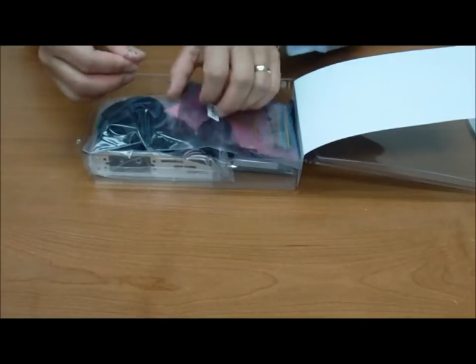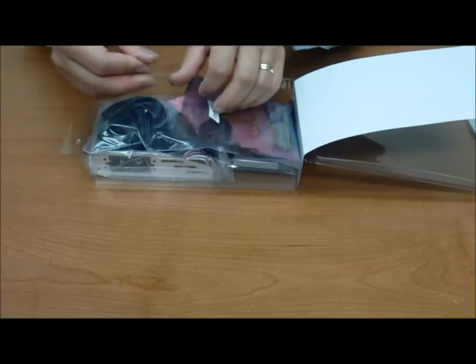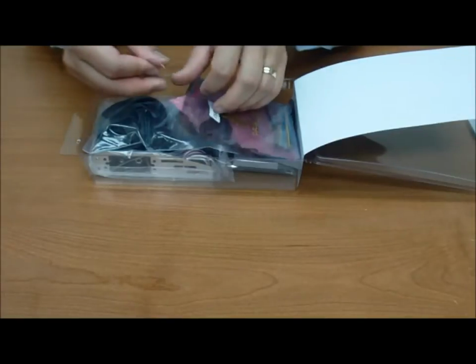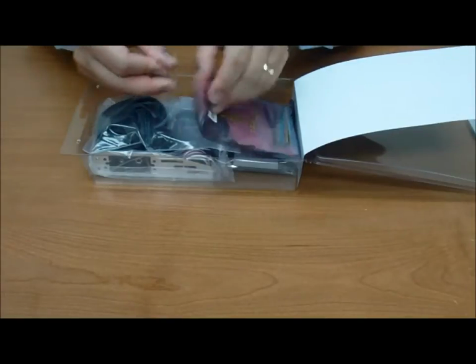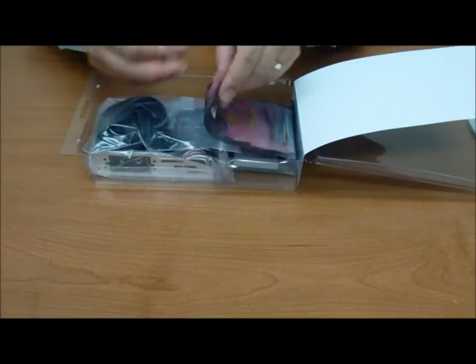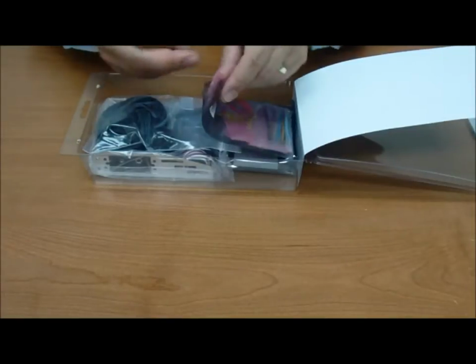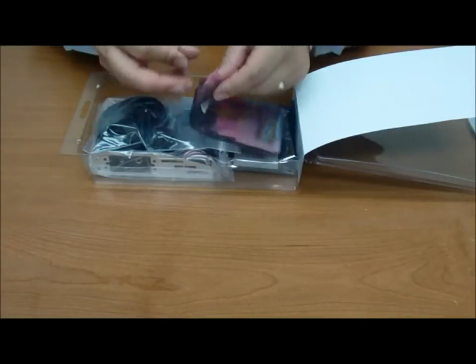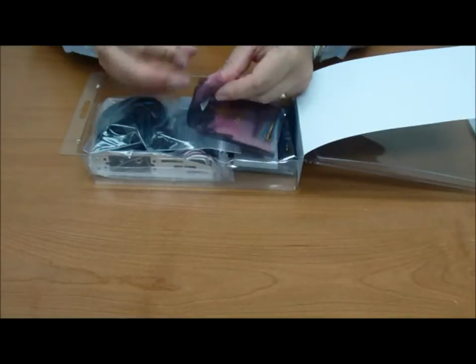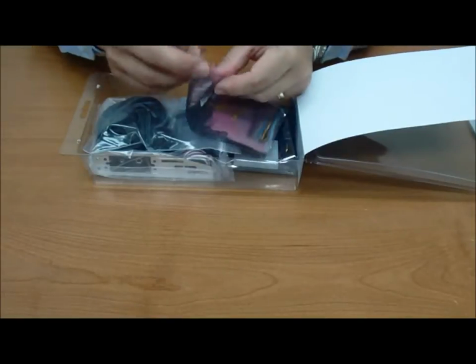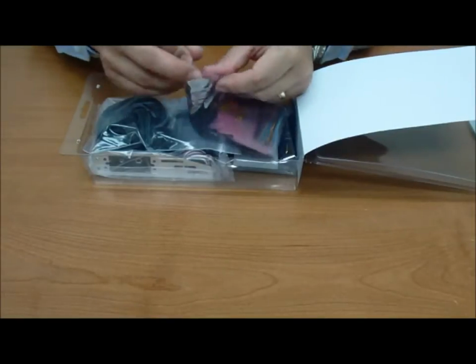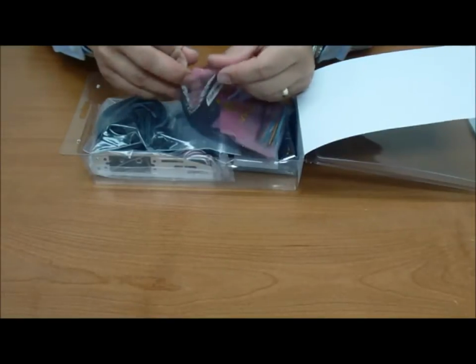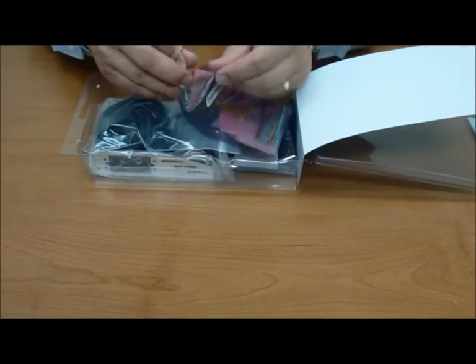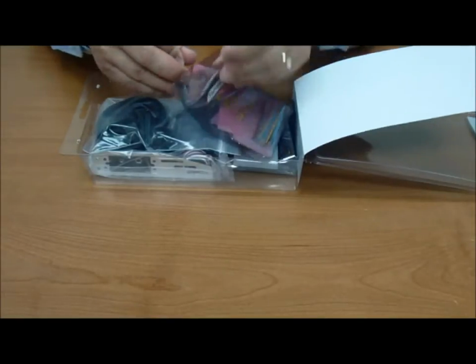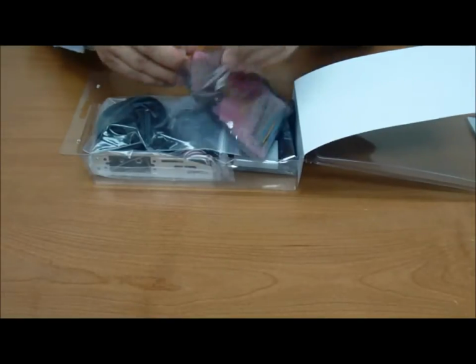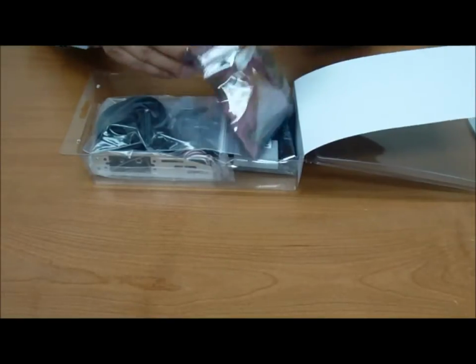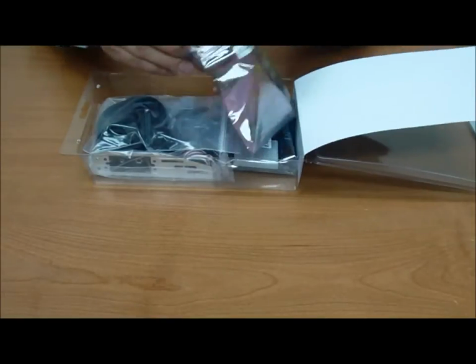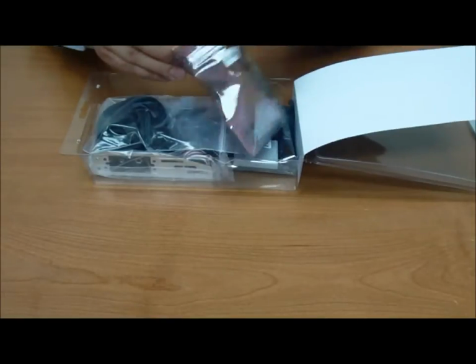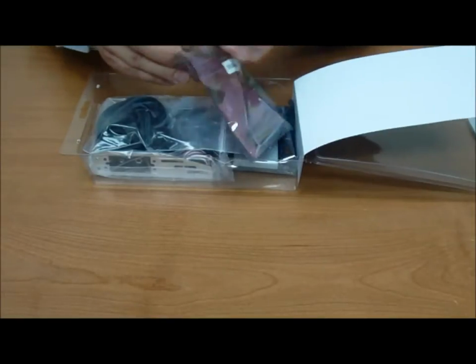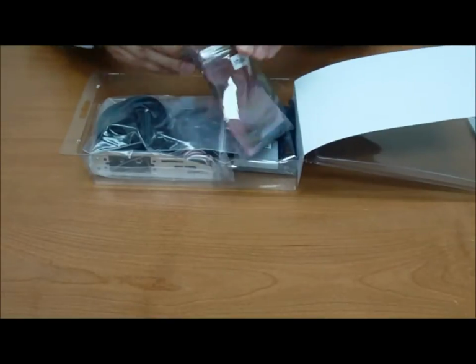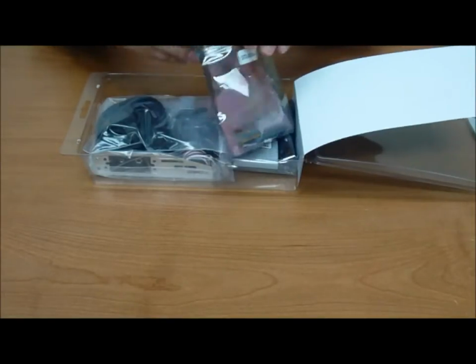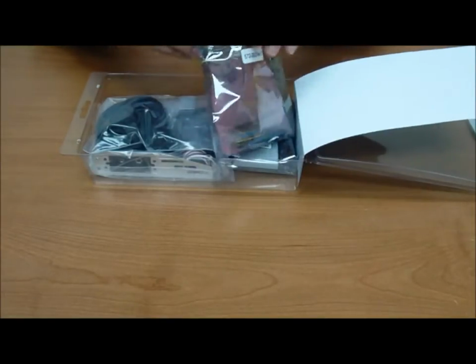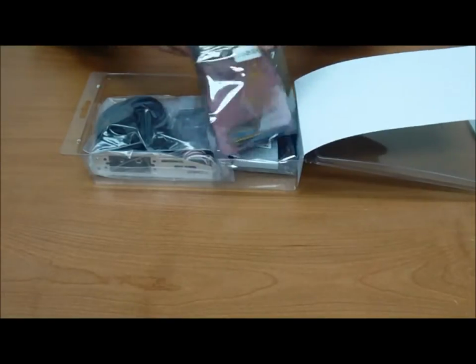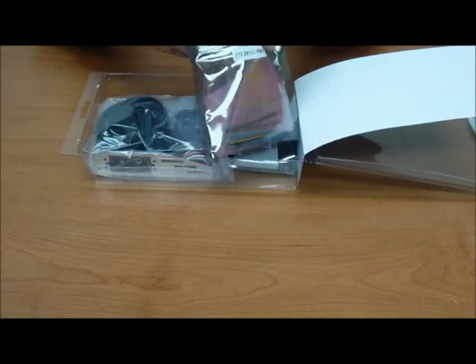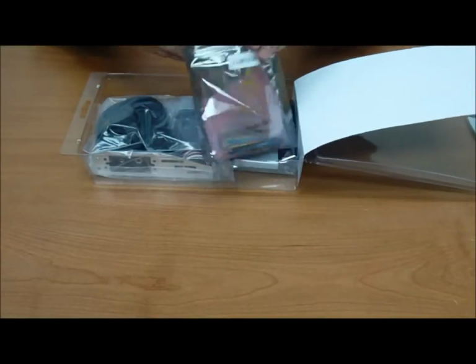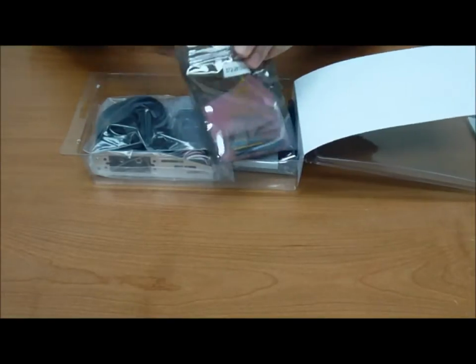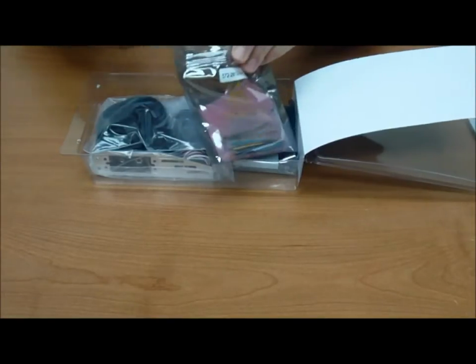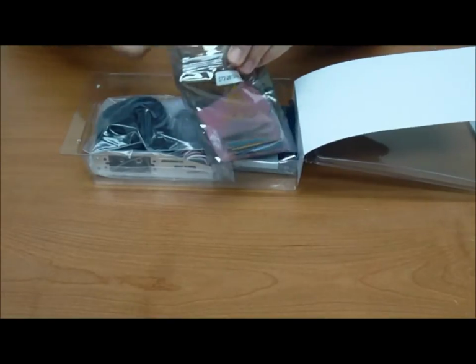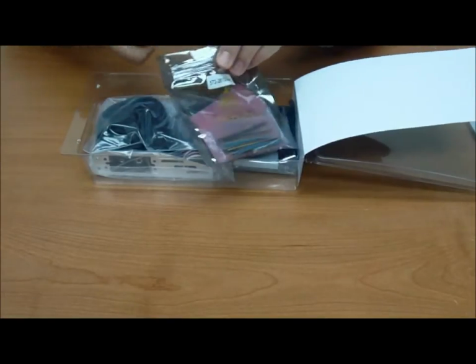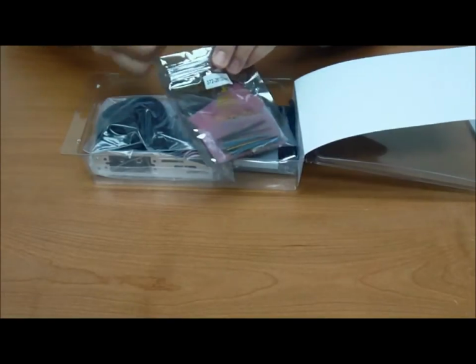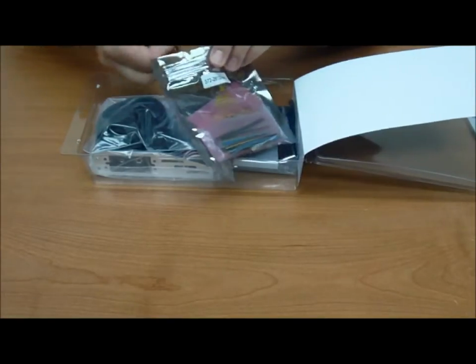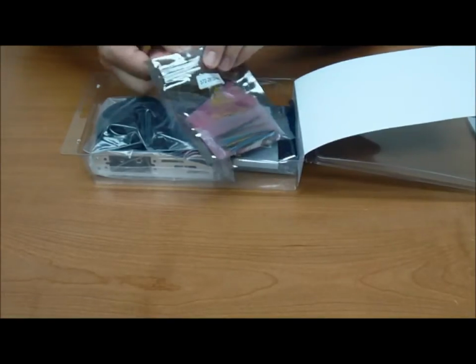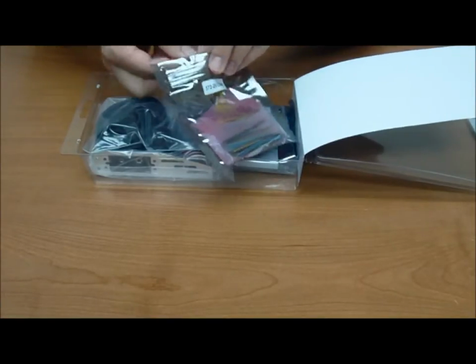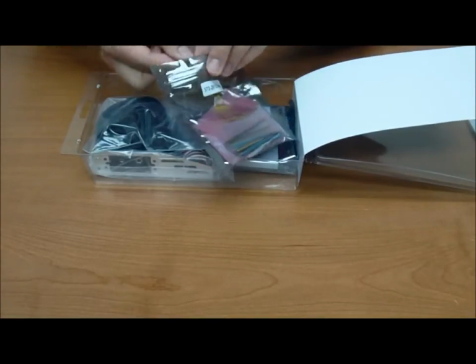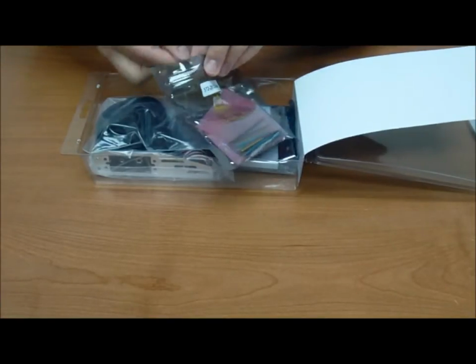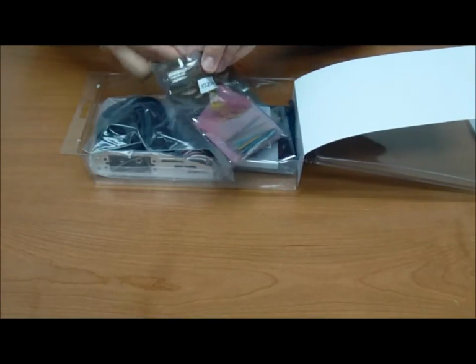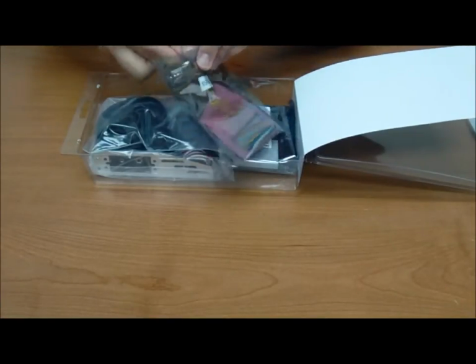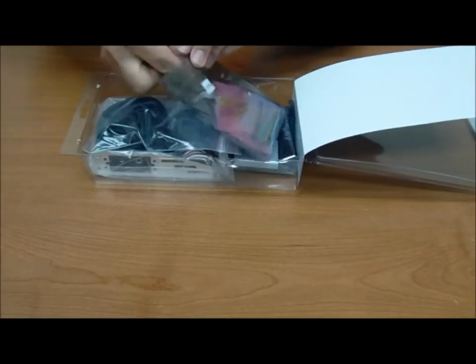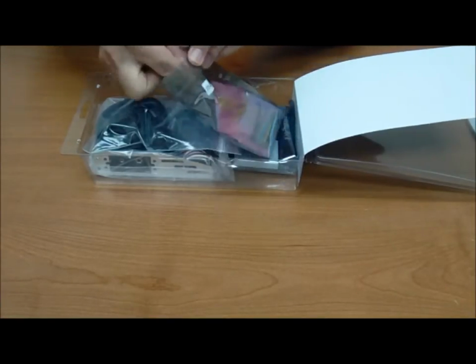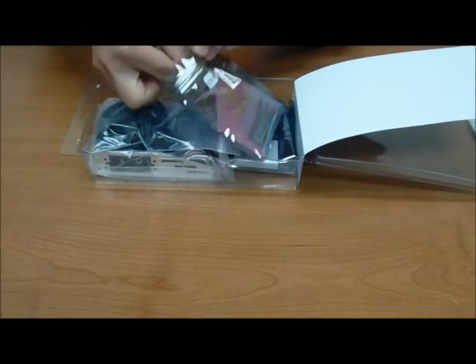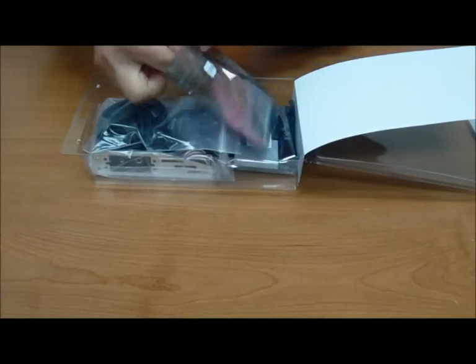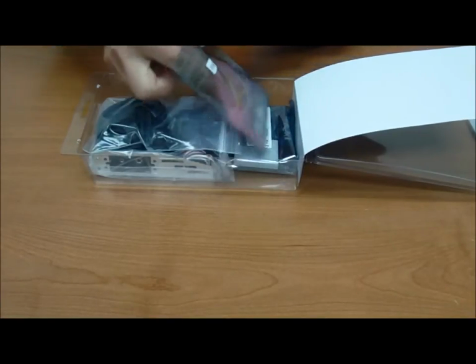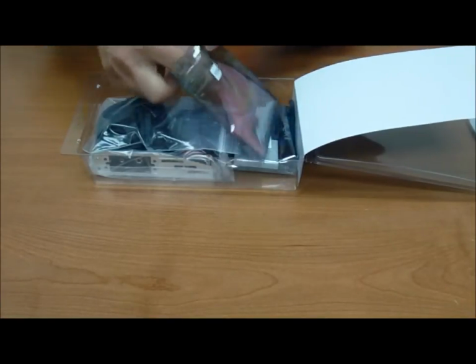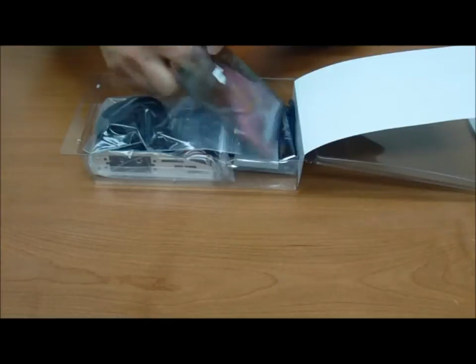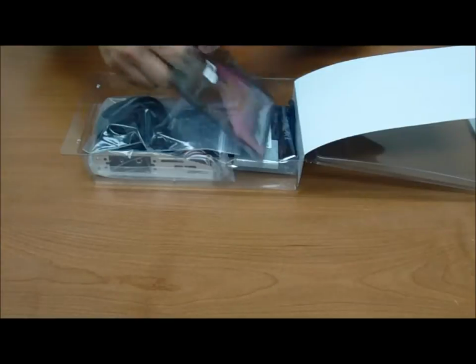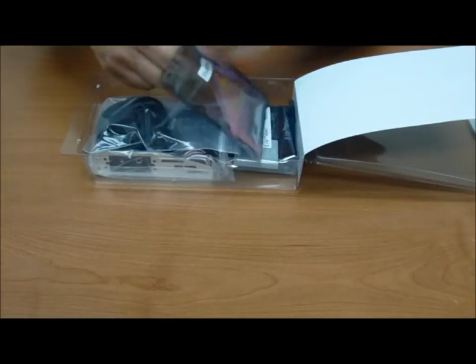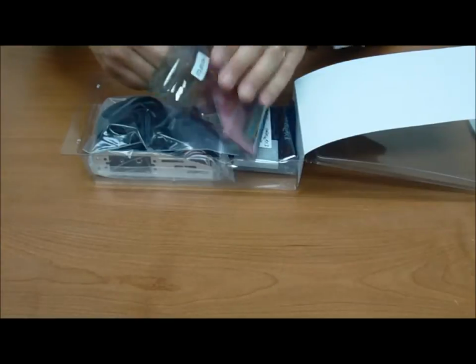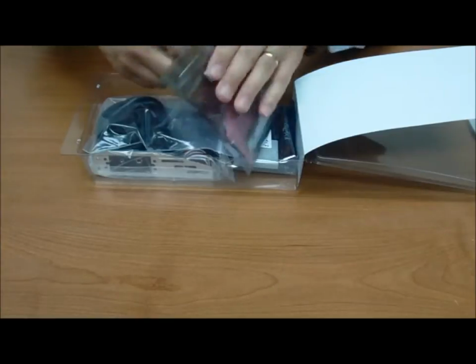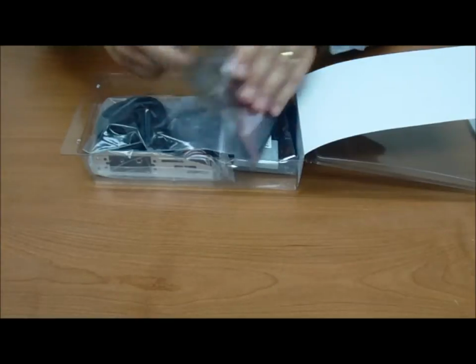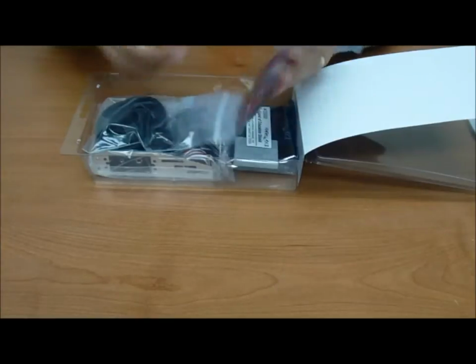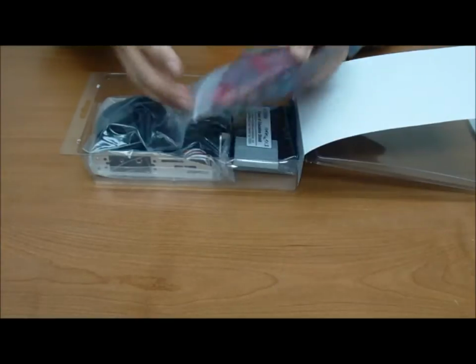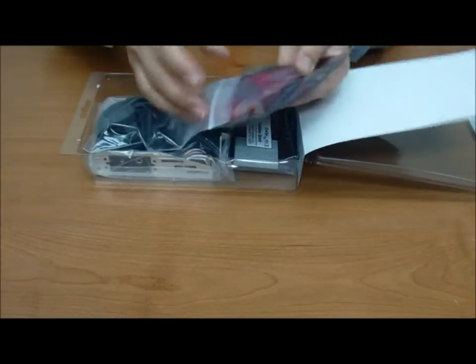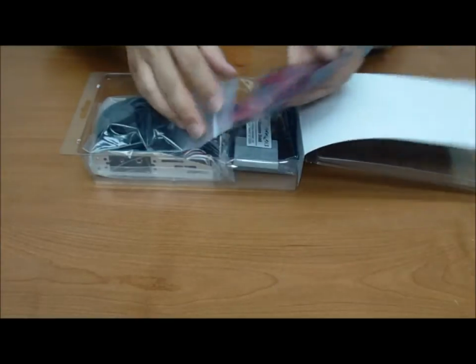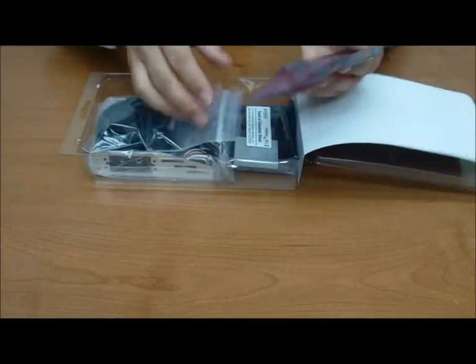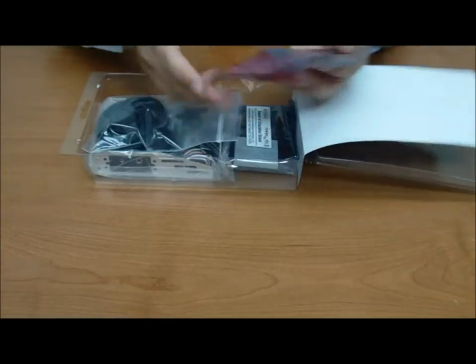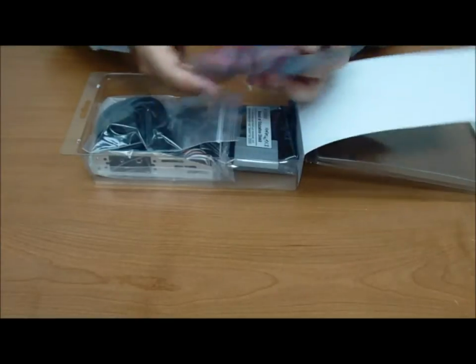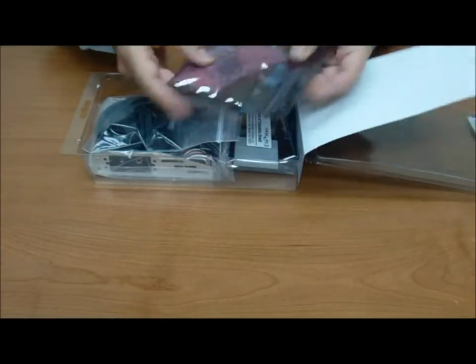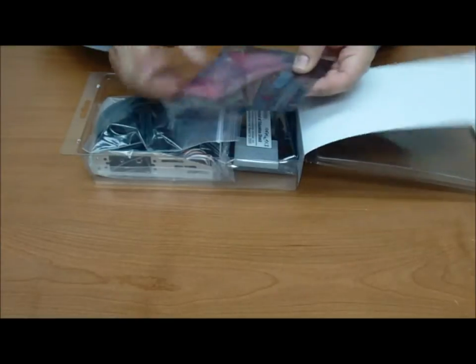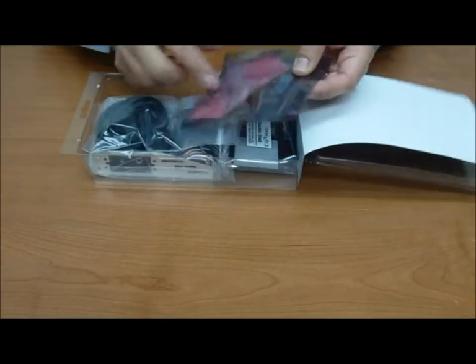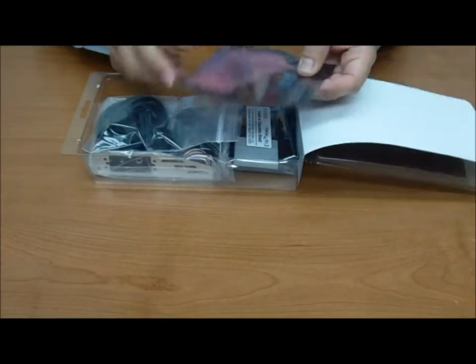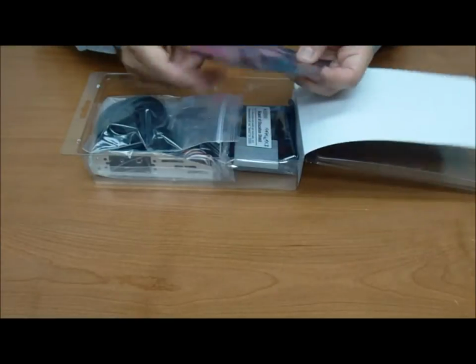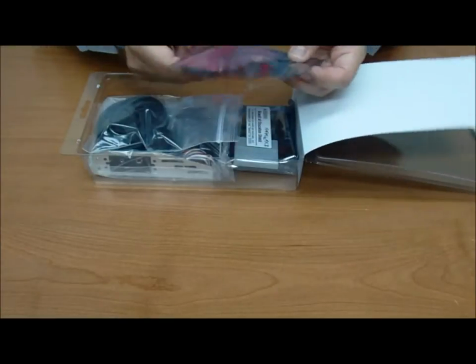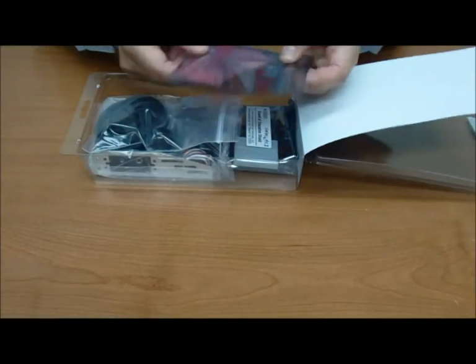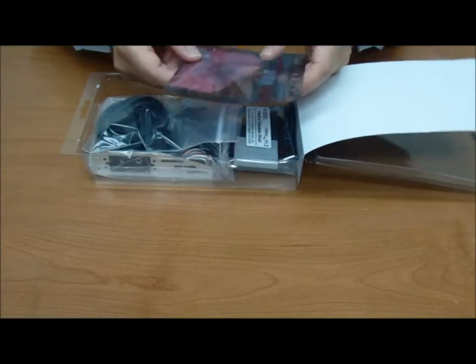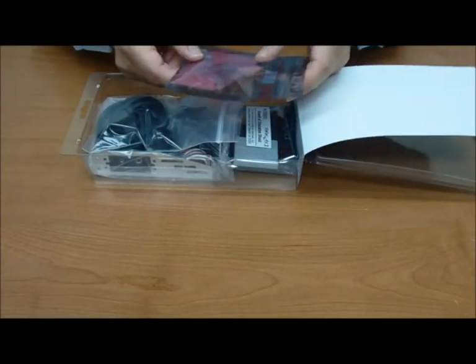And we've got a variety of resistors in here as well. We'll keep those safe inside their little bags.